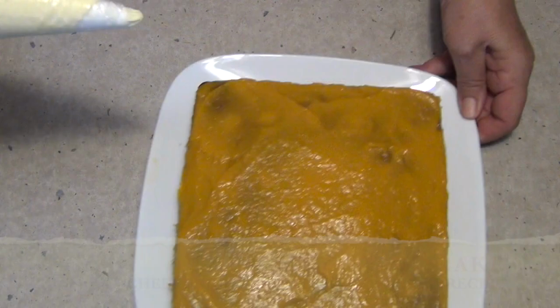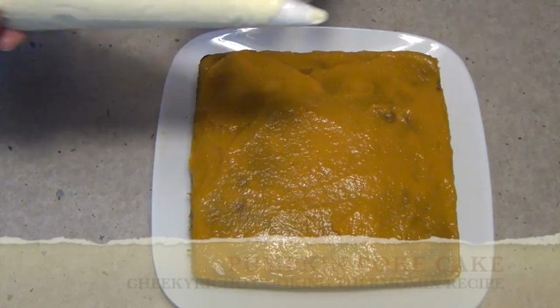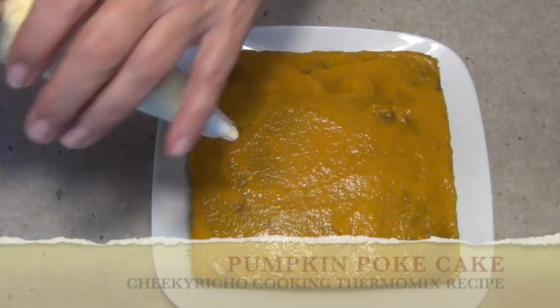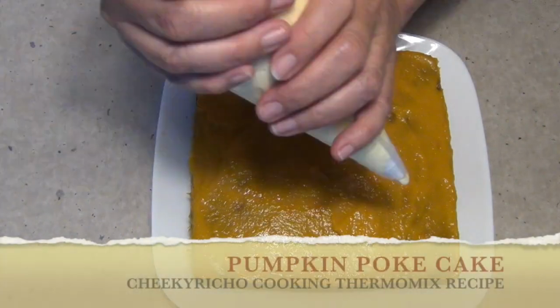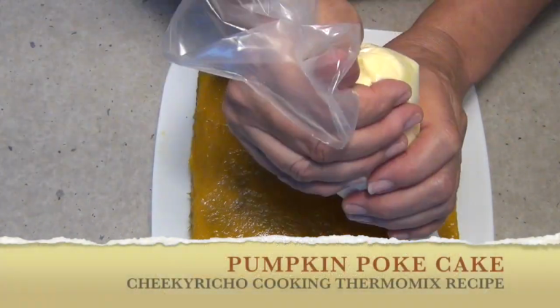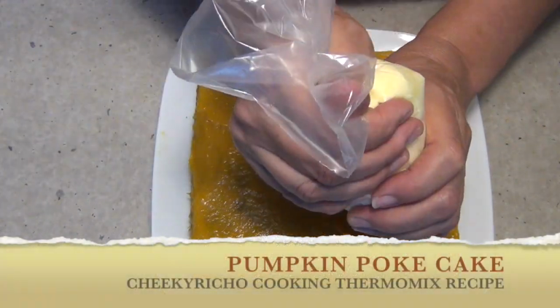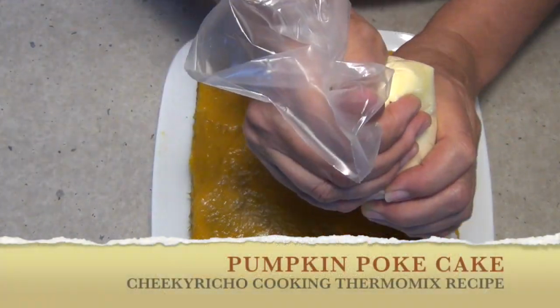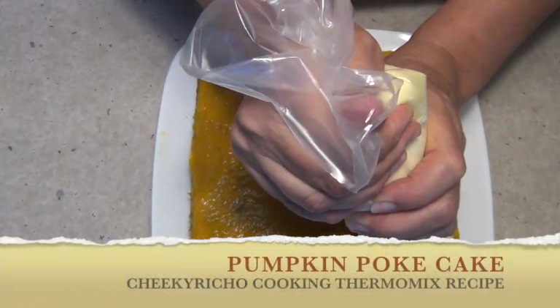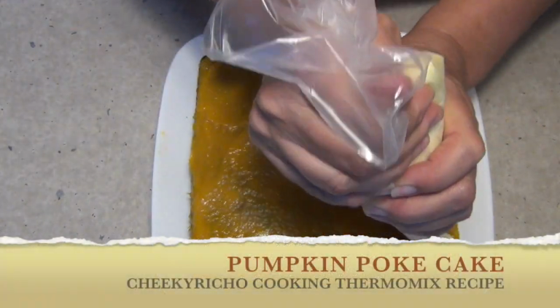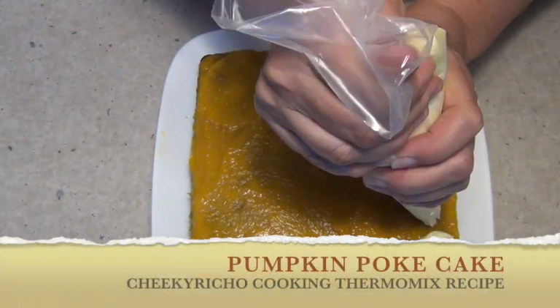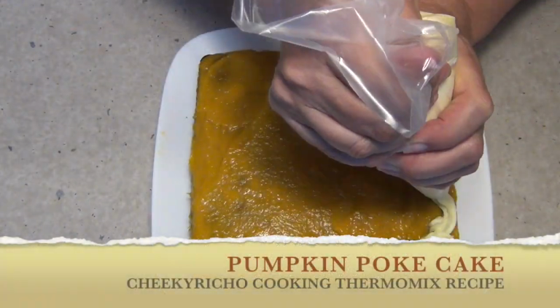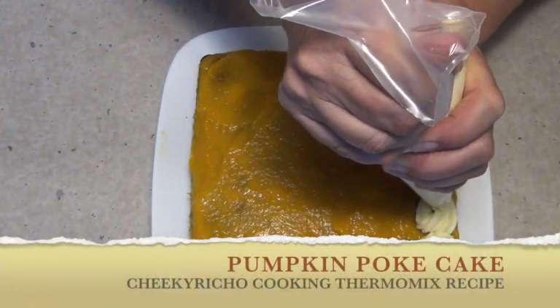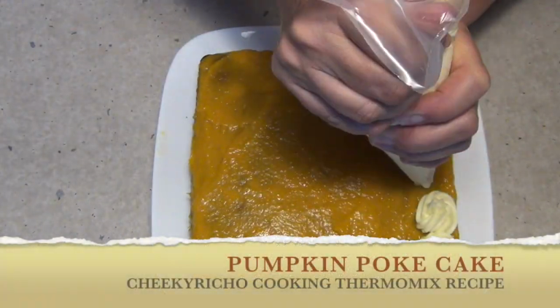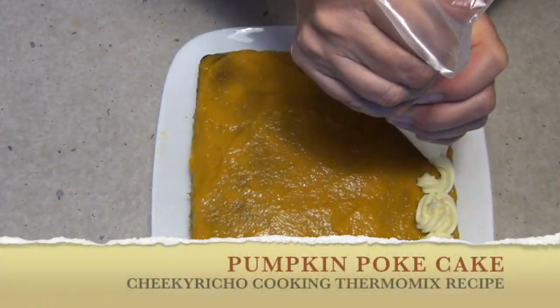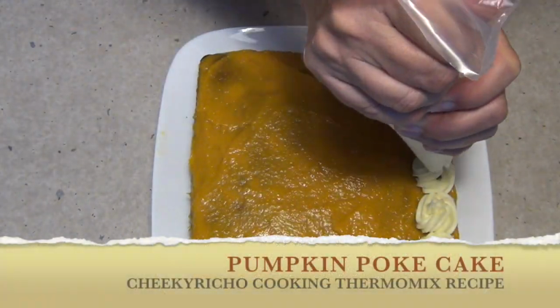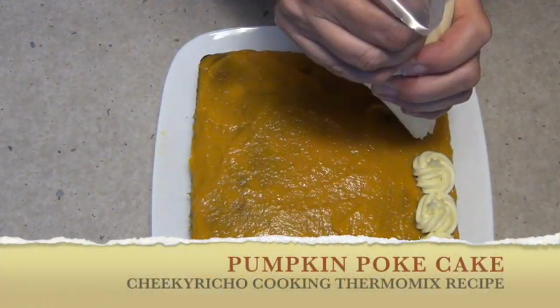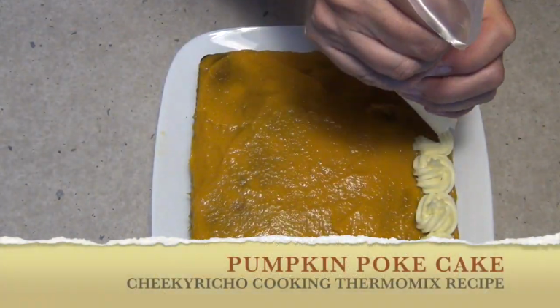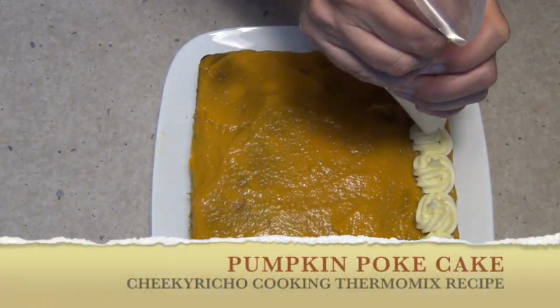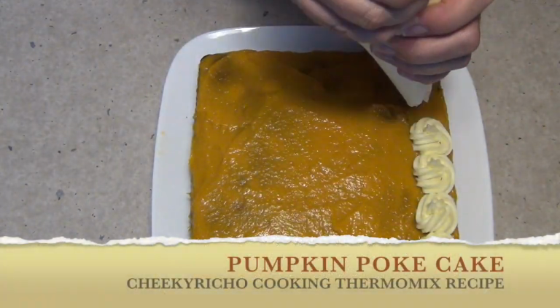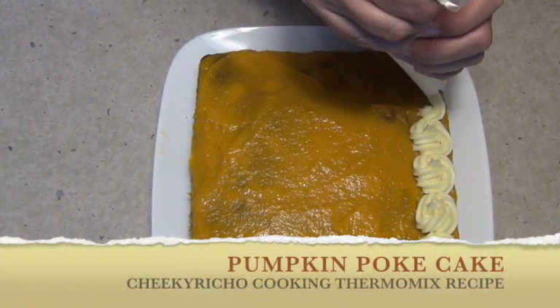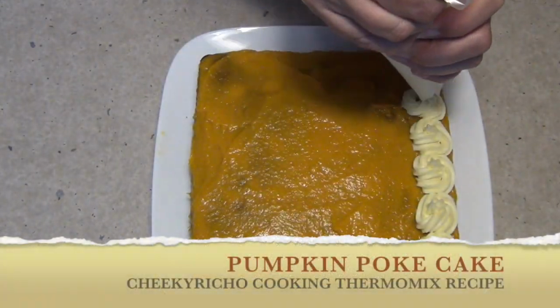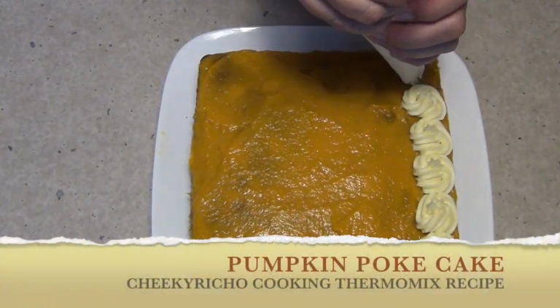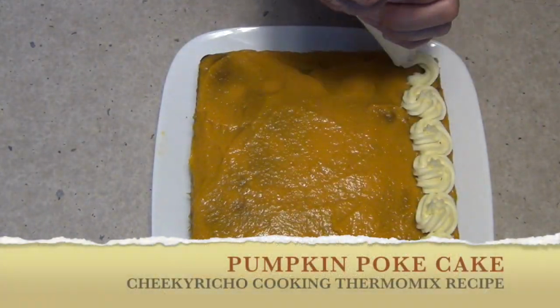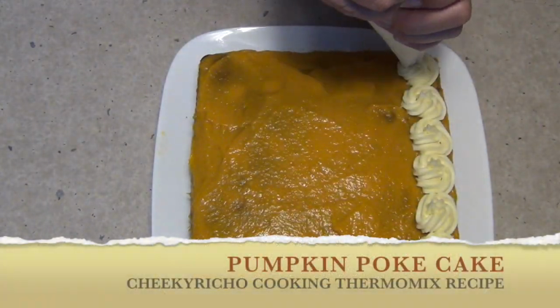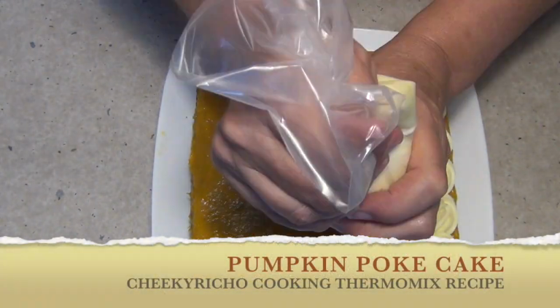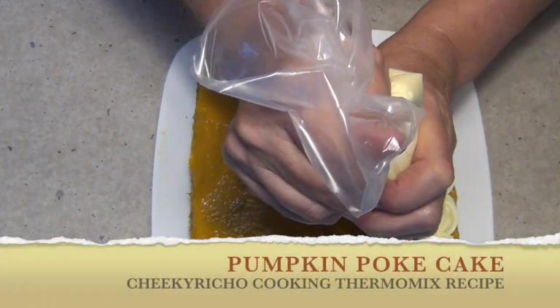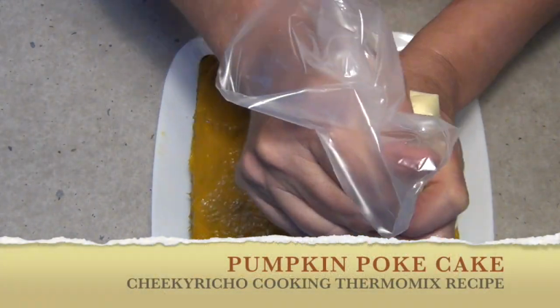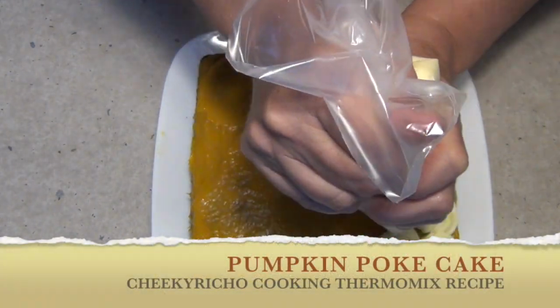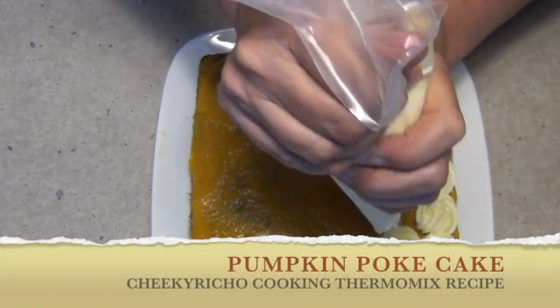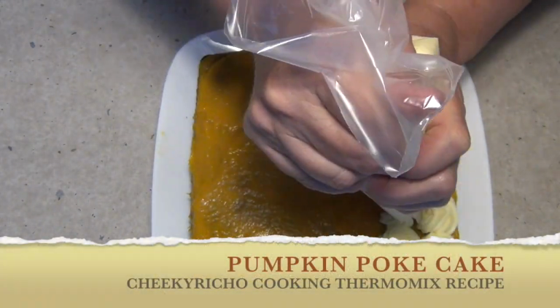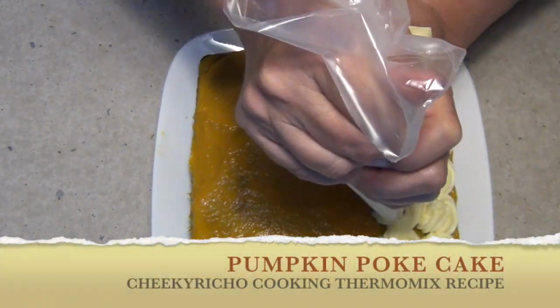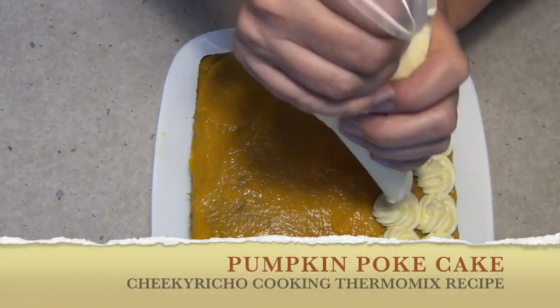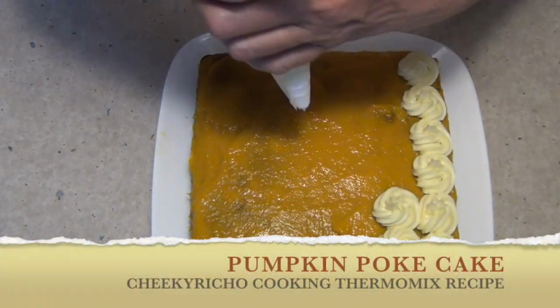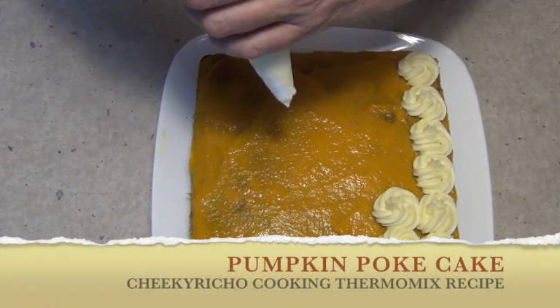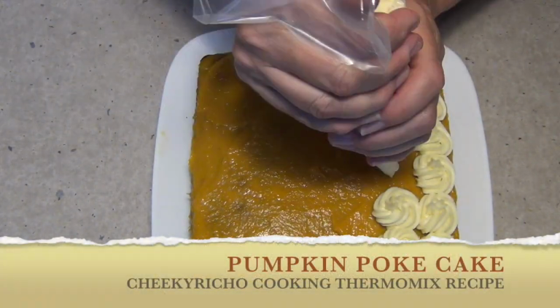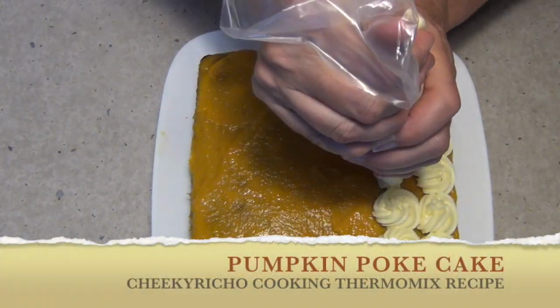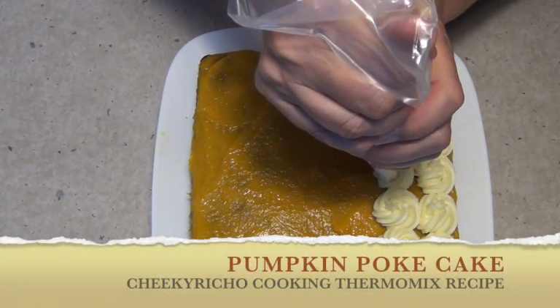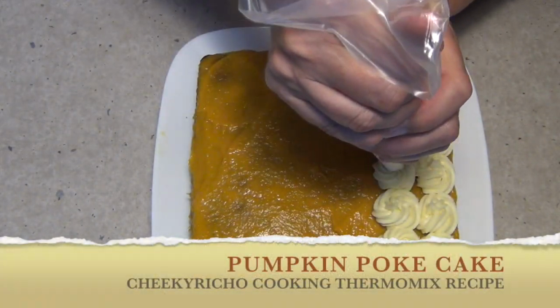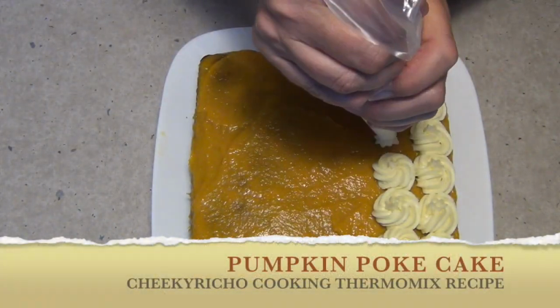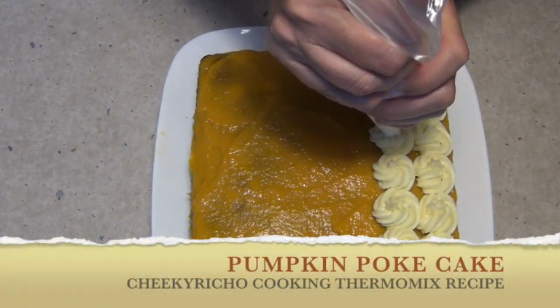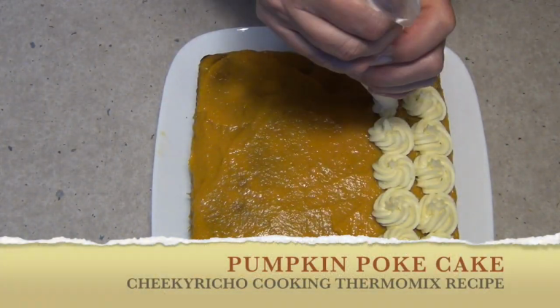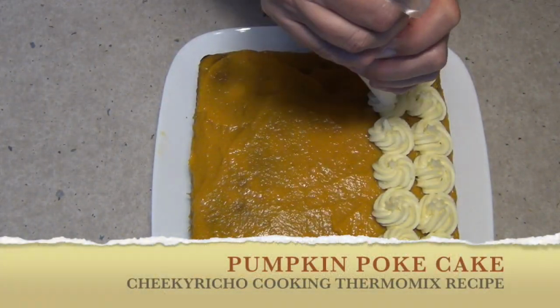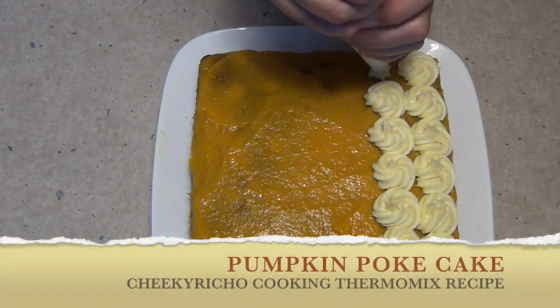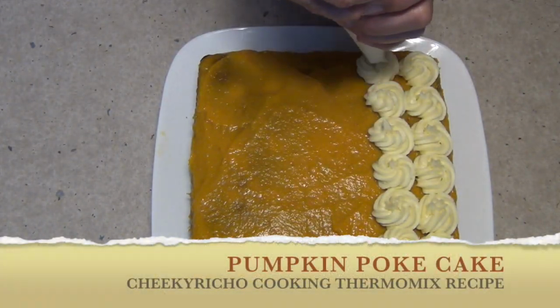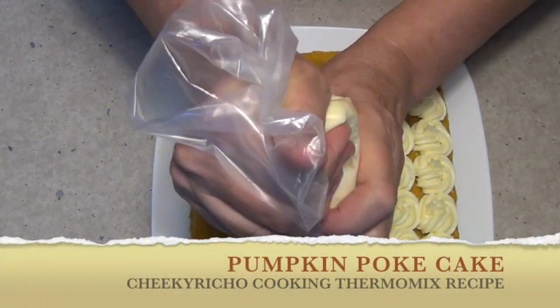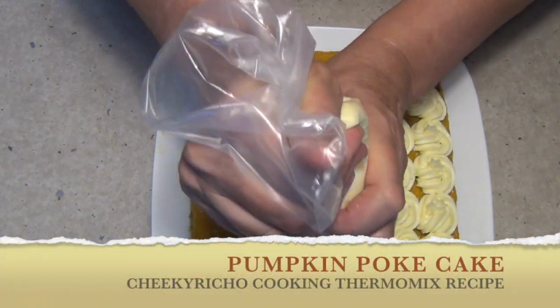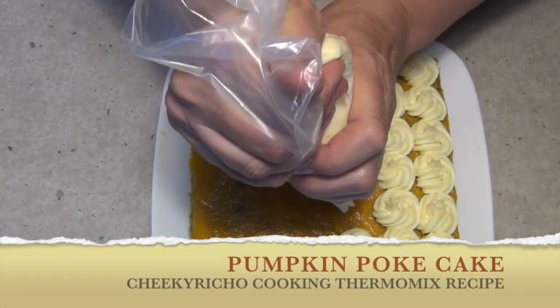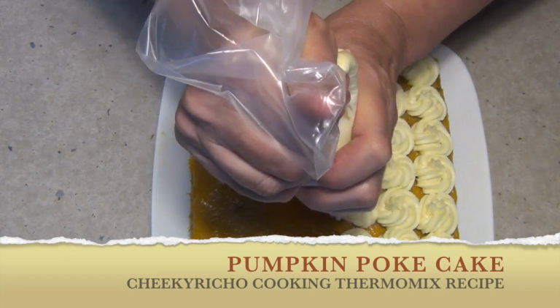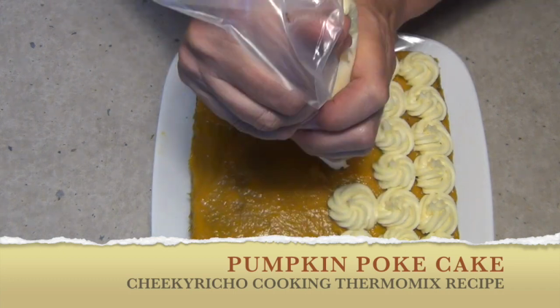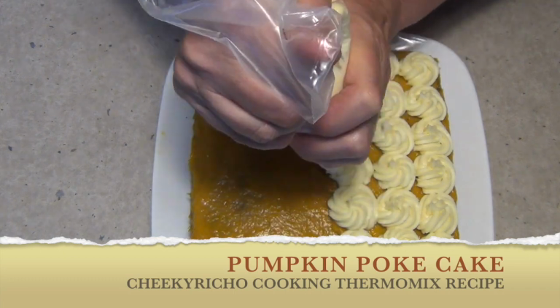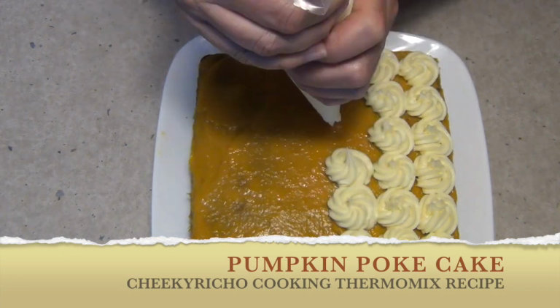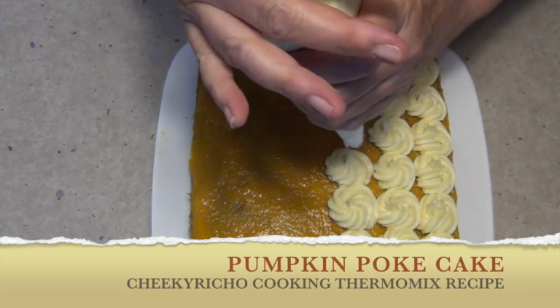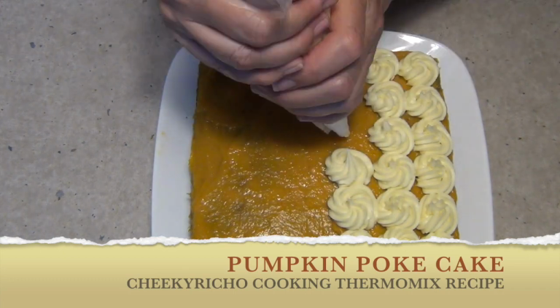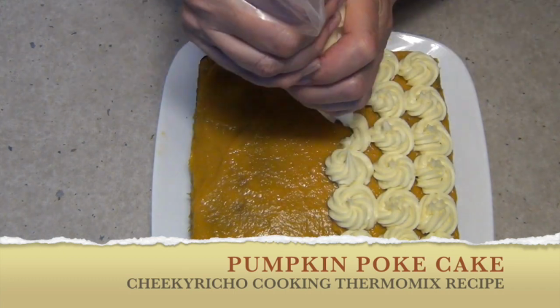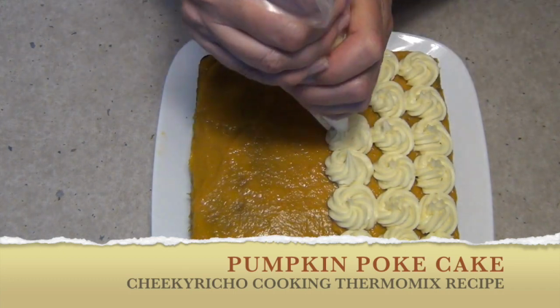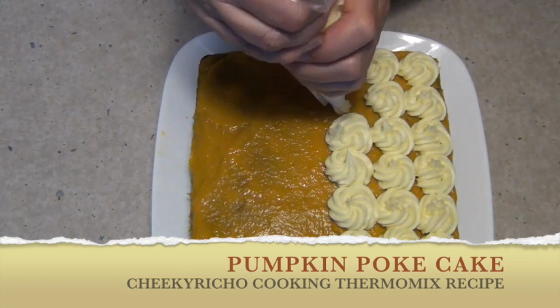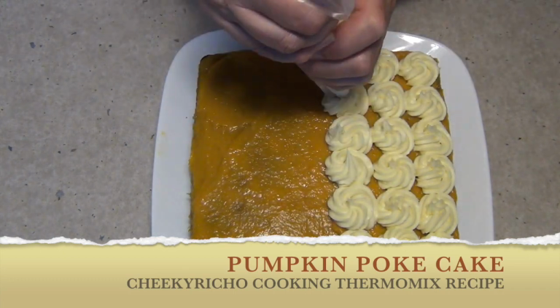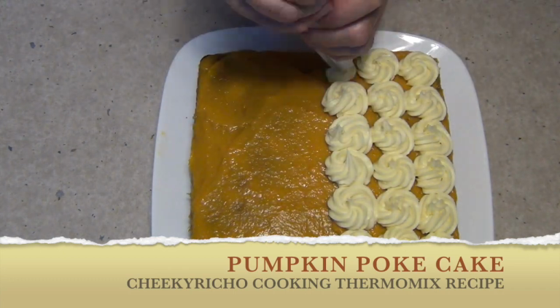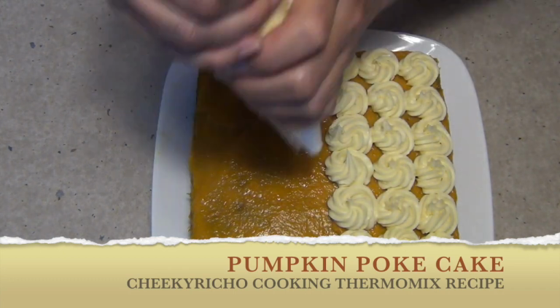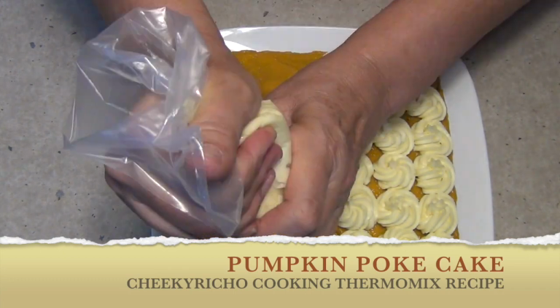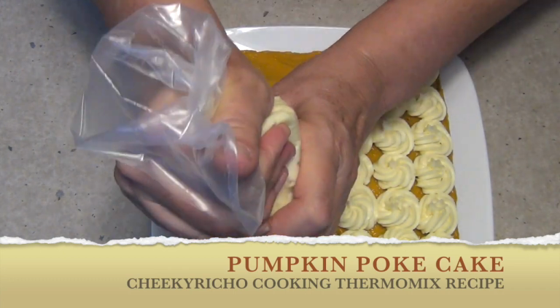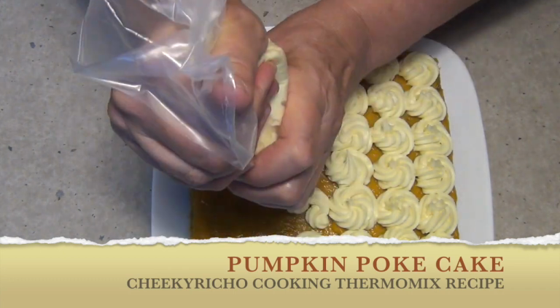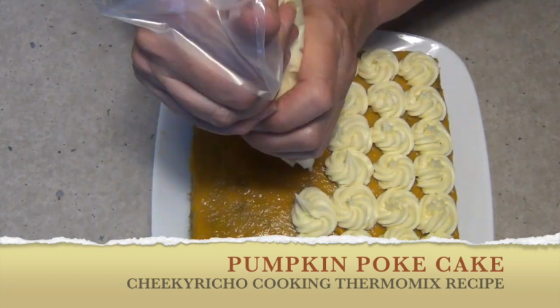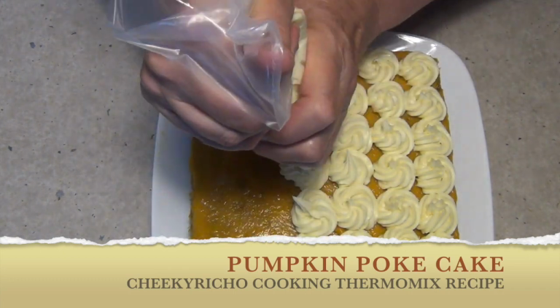Hi and welcome to Cheeky Richo's Pumpkin Poke Cake. The ingredients are in the recipe box below. It's moist, delicious, and typically American. So let's get started.